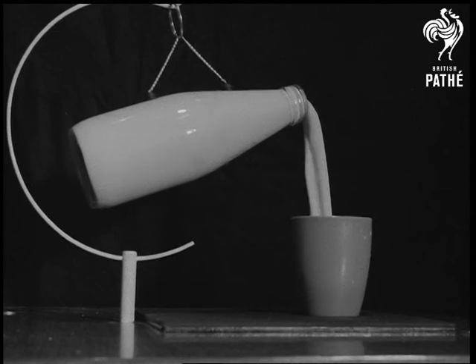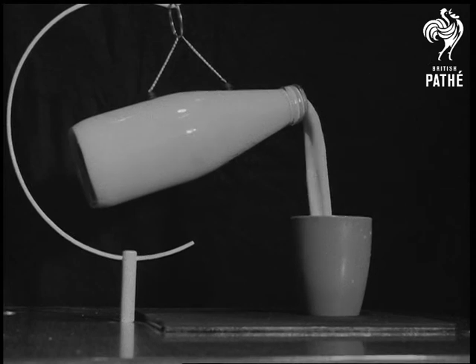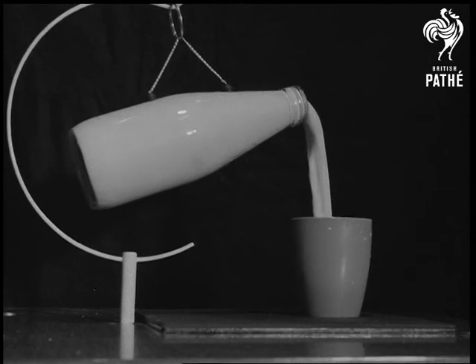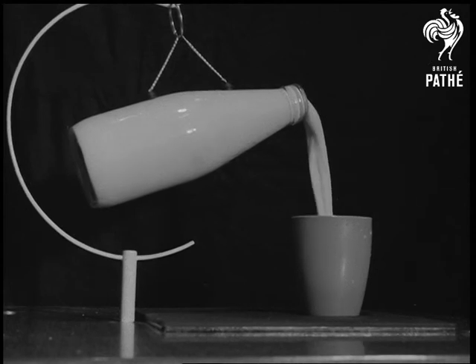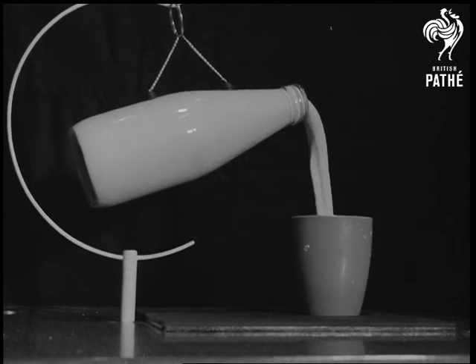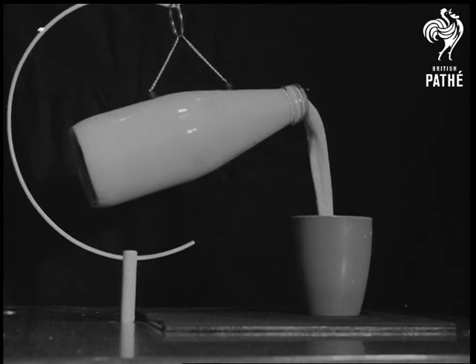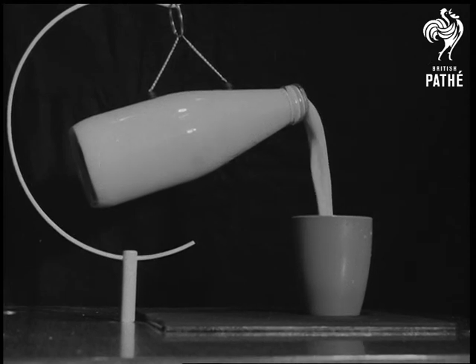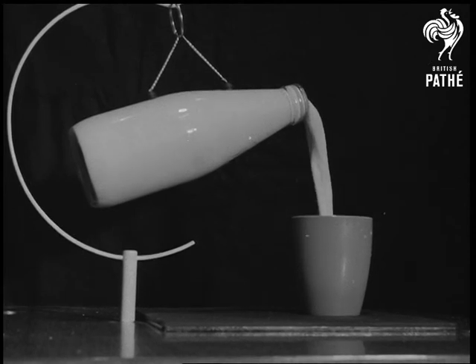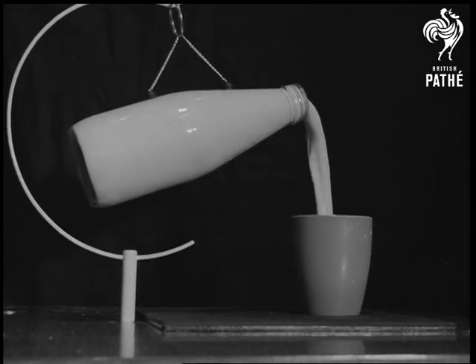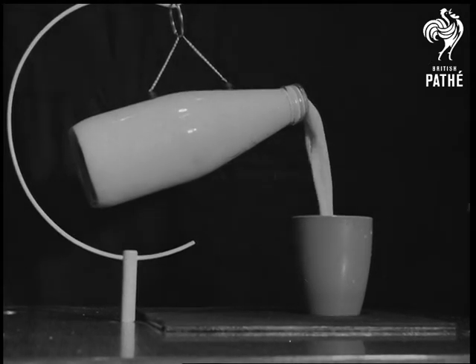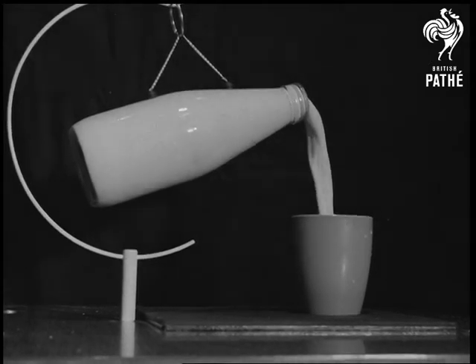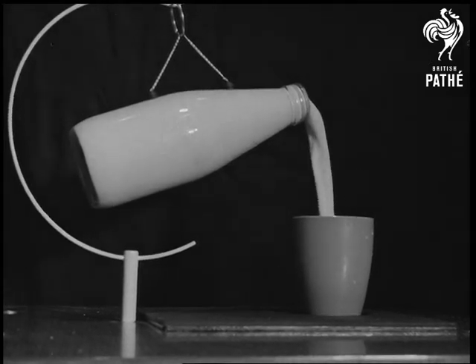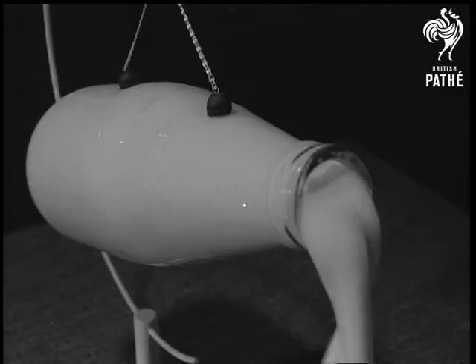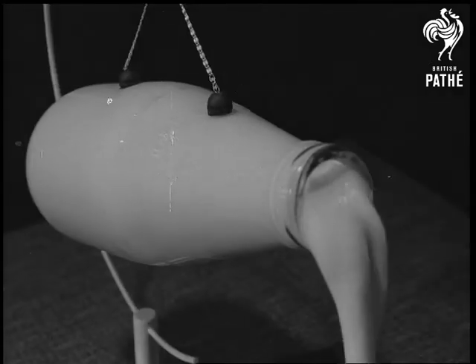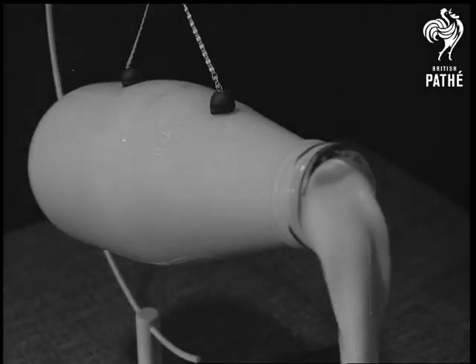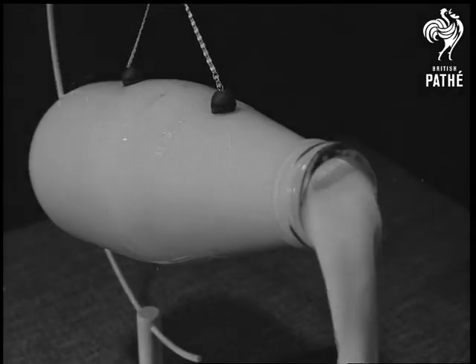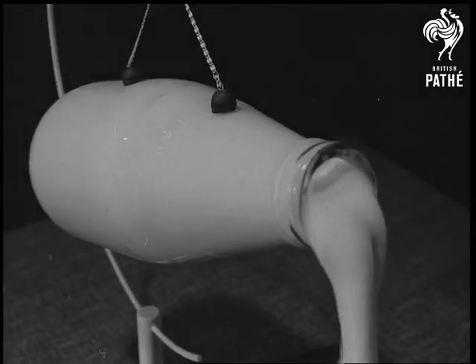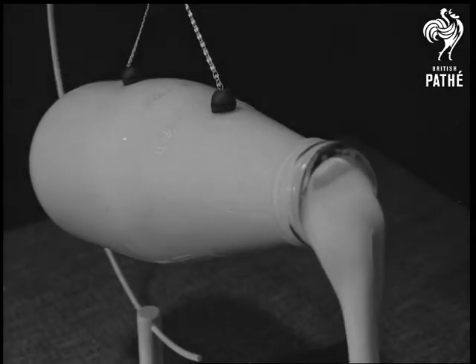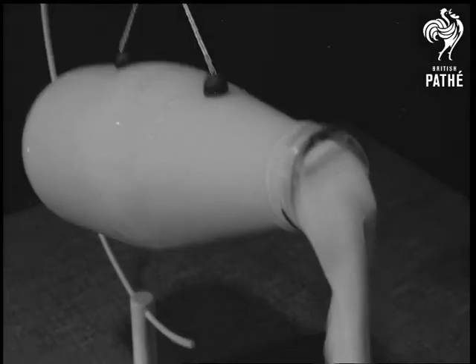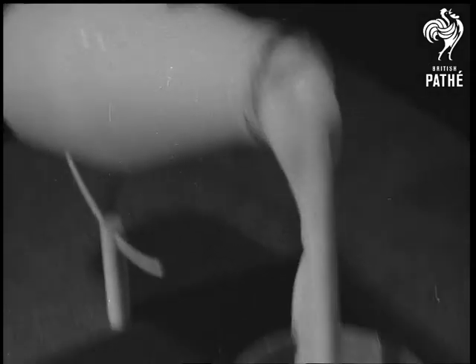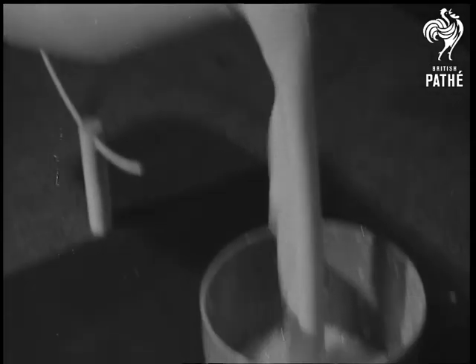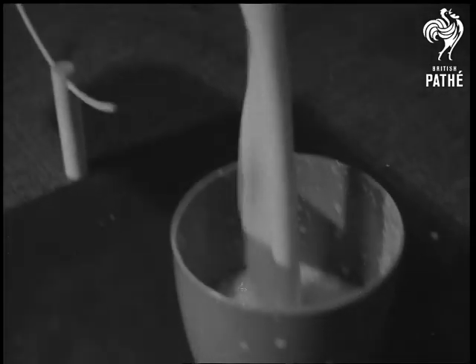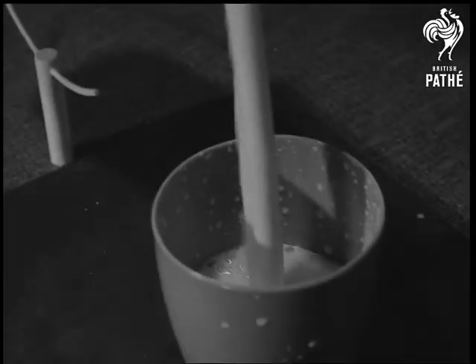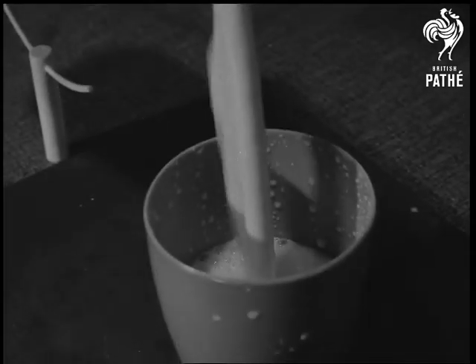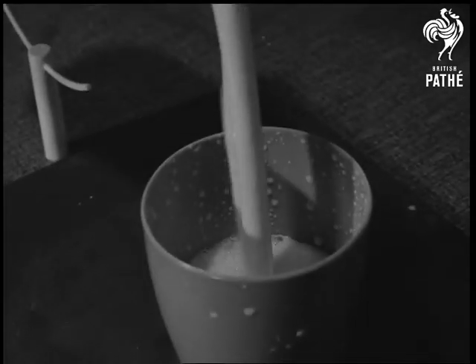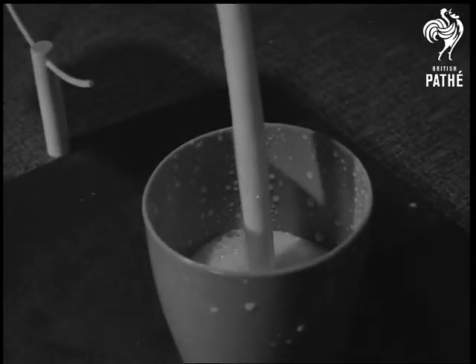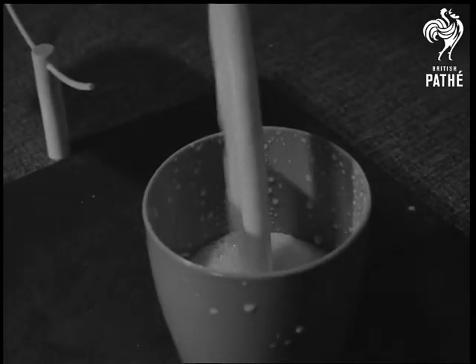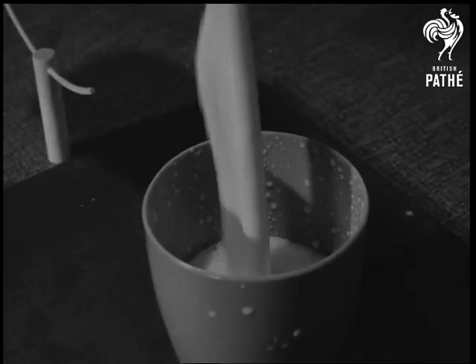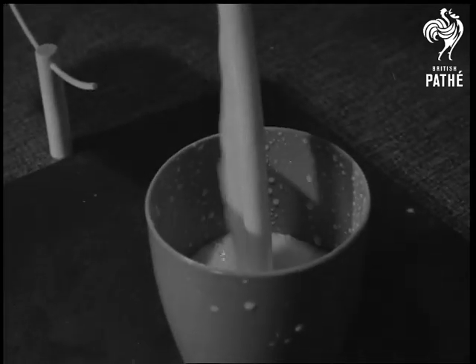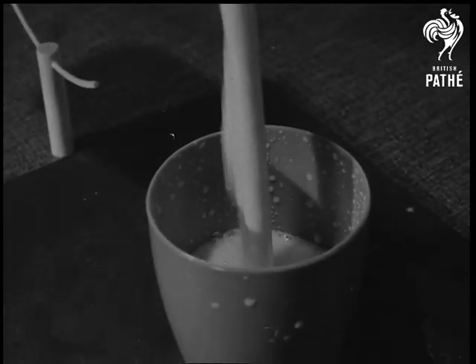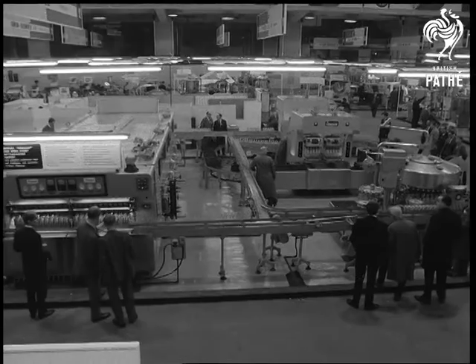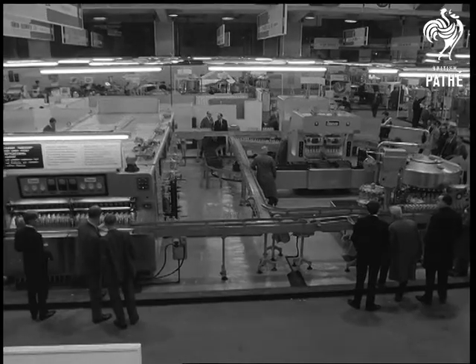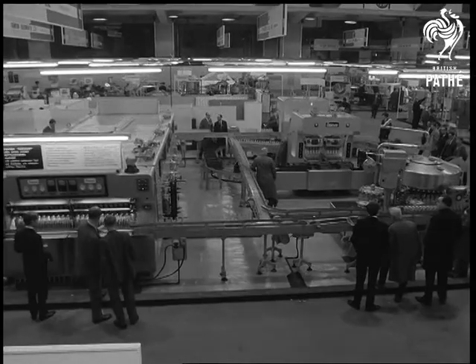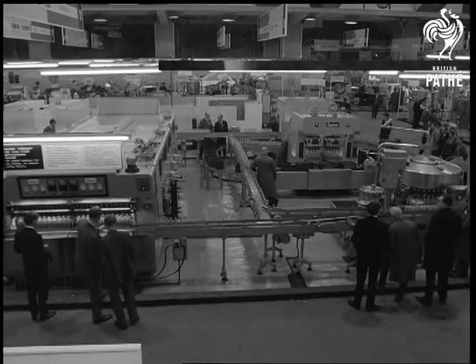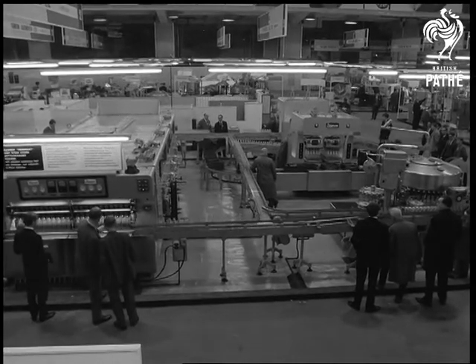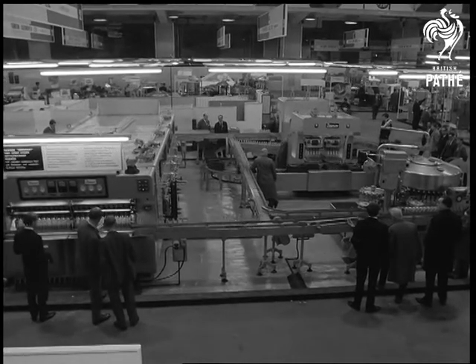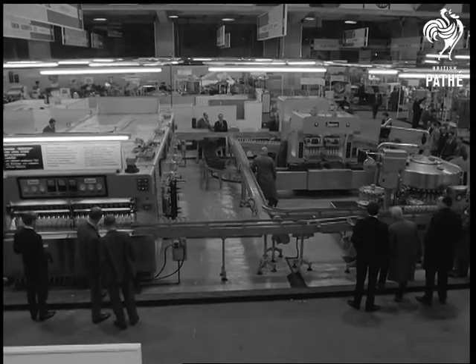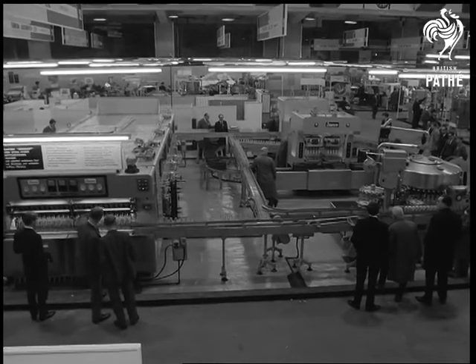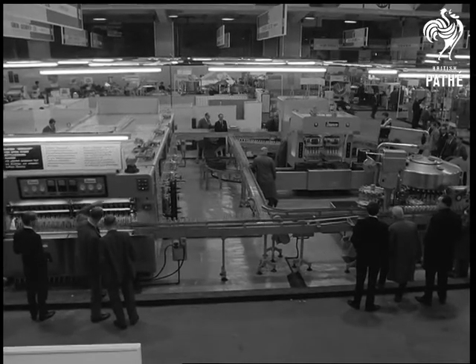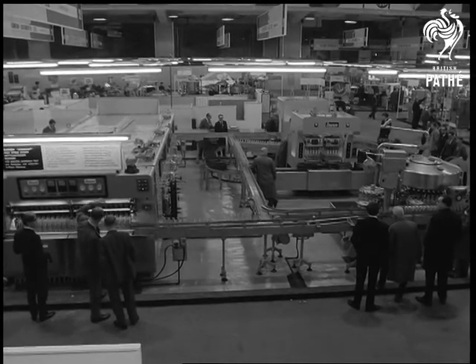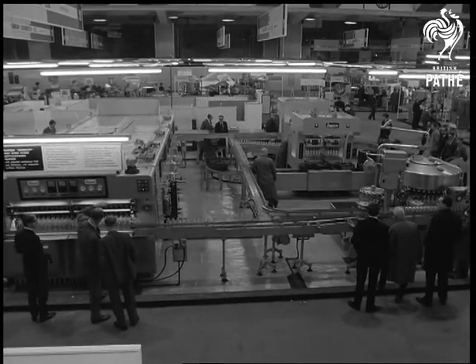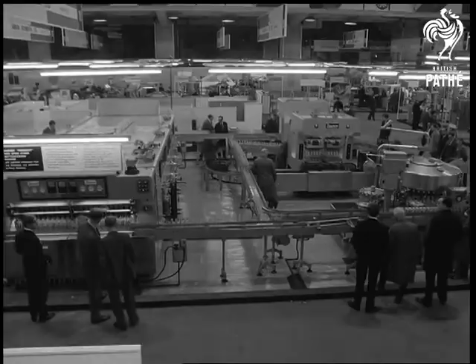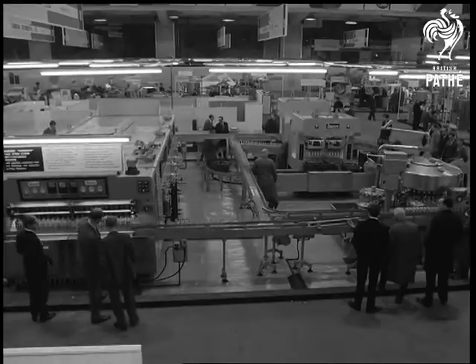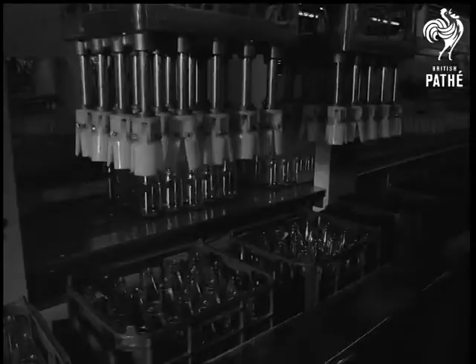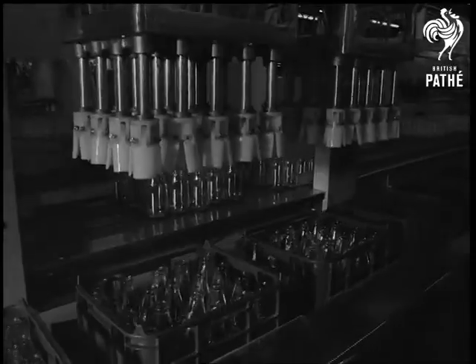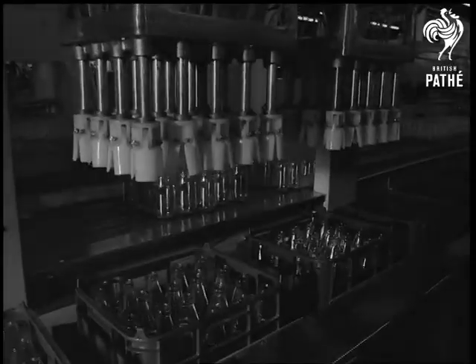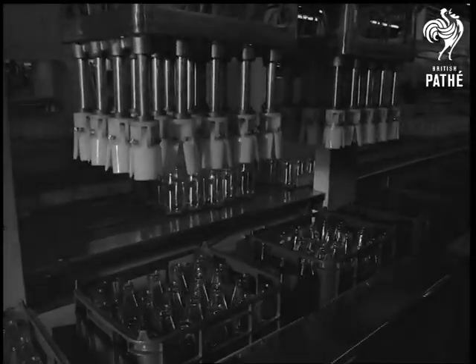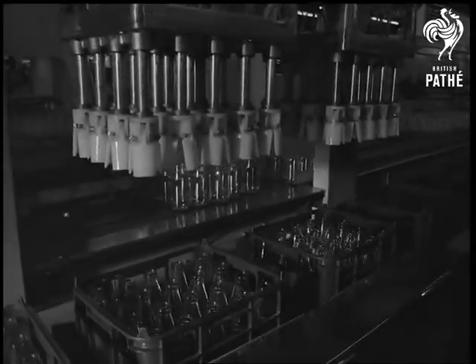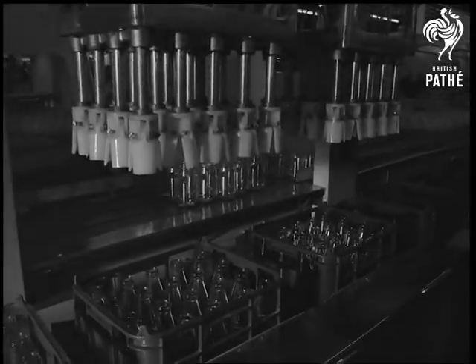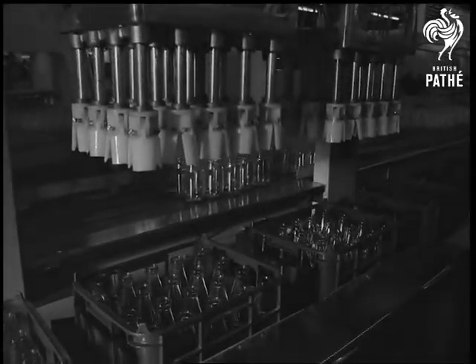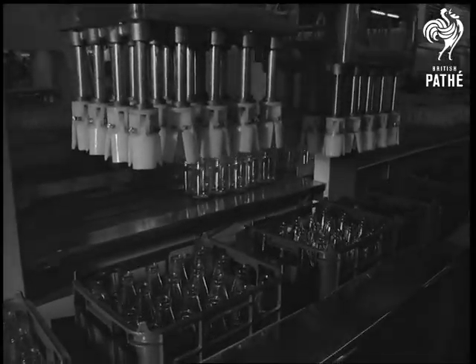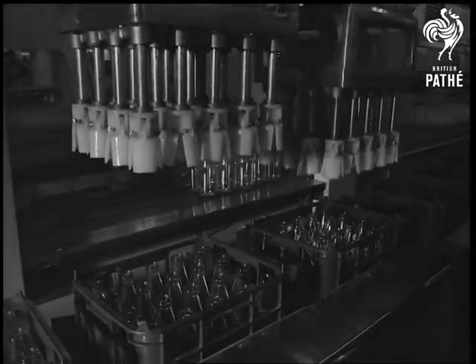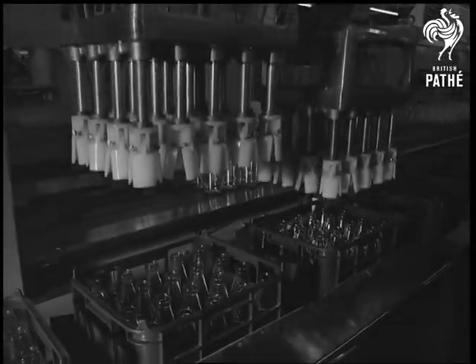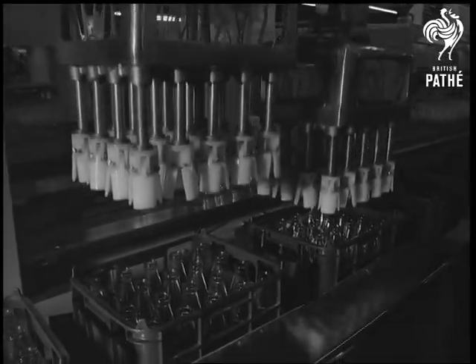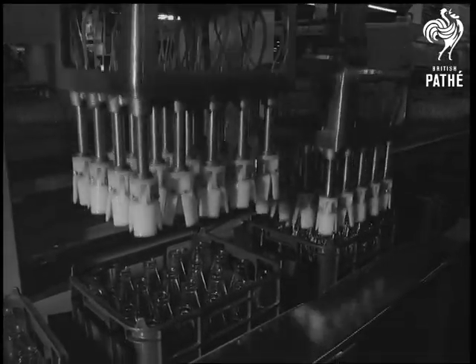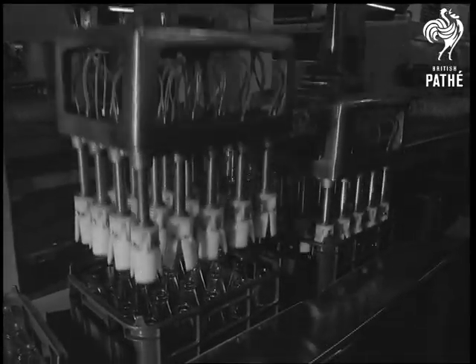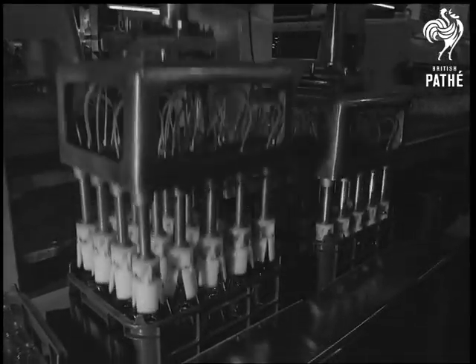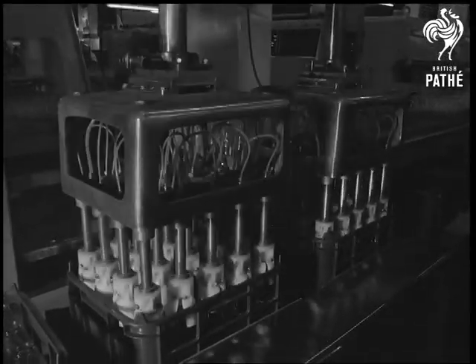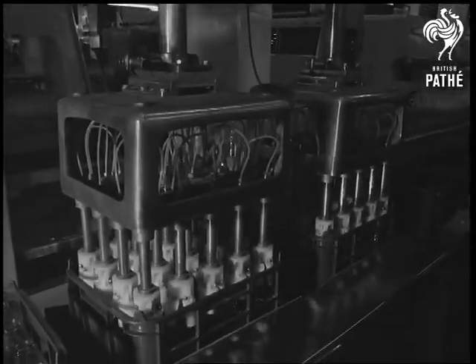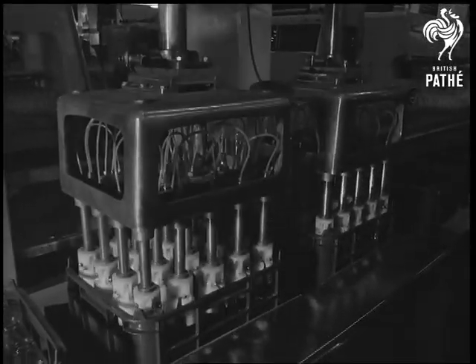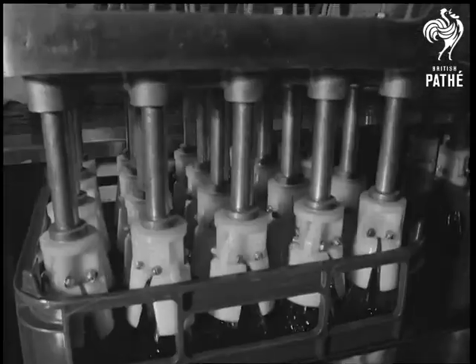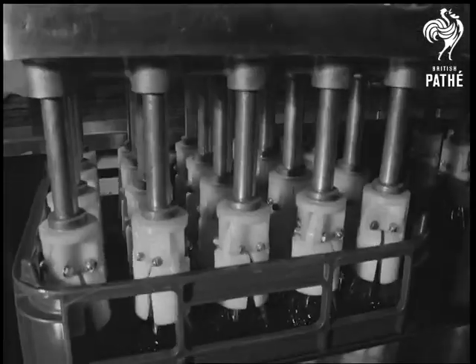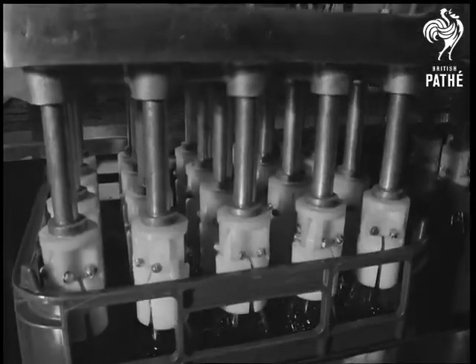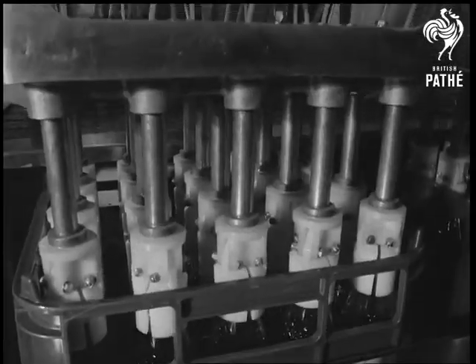Earl's Court — the dairy engineering exhibition where the accent's on milk and all the mechanical miracles that bring it to the doorstep at breakfast time every day.